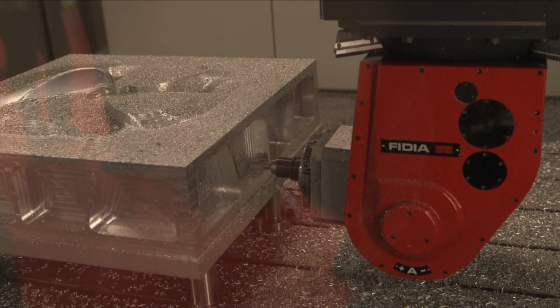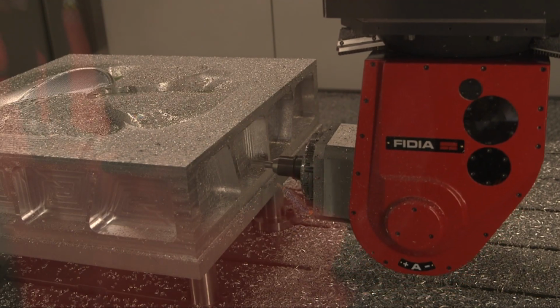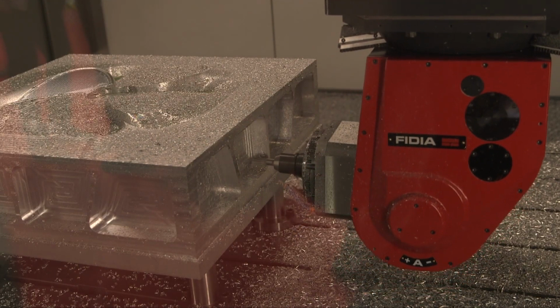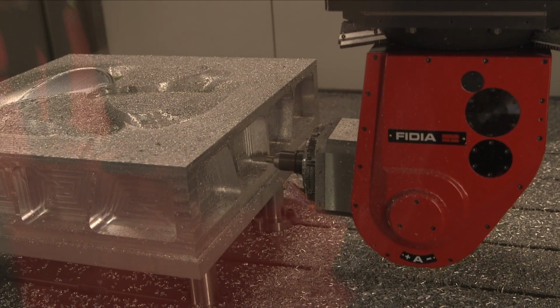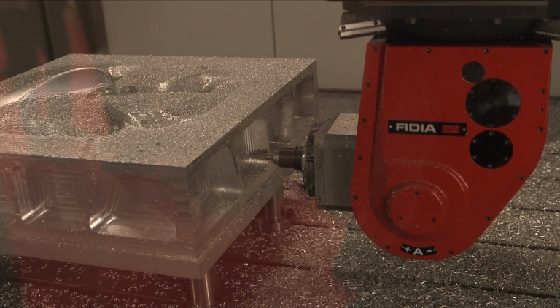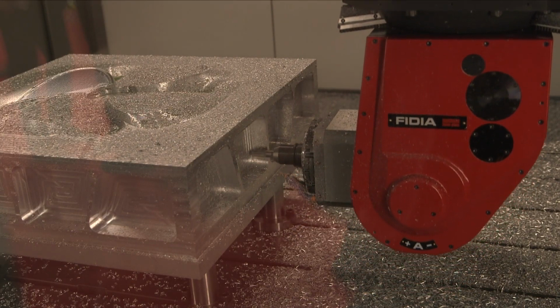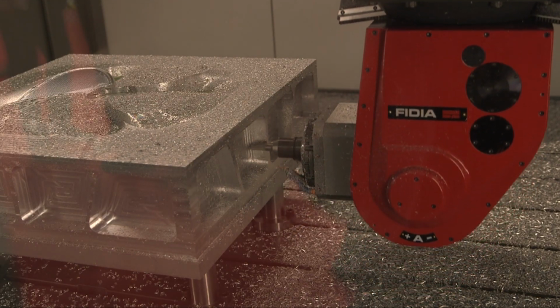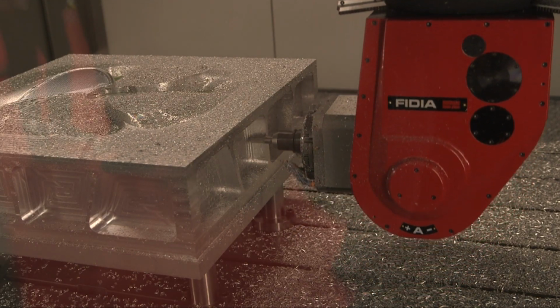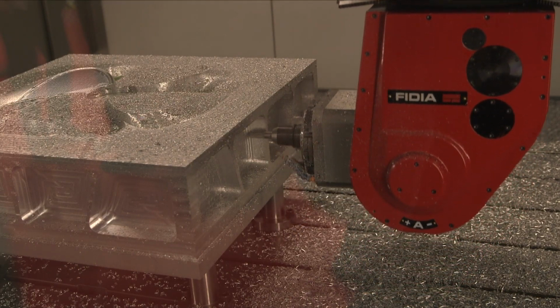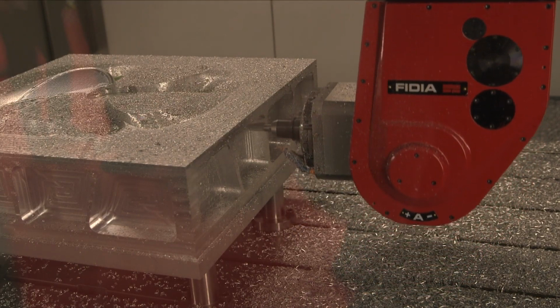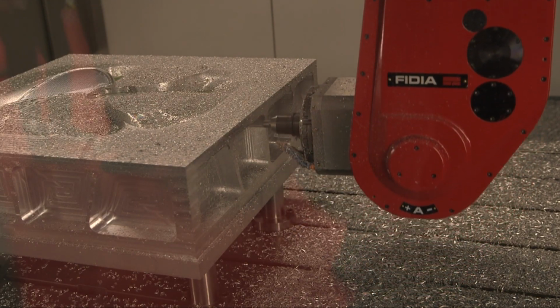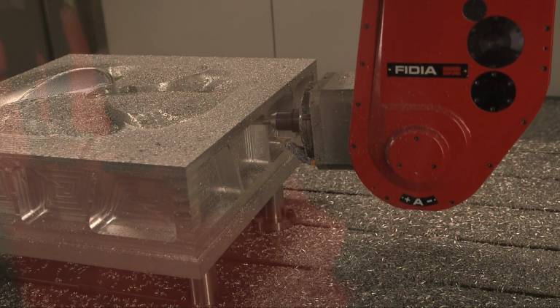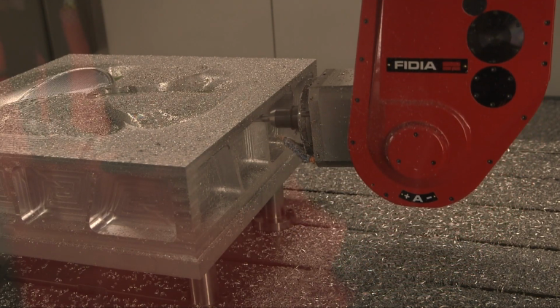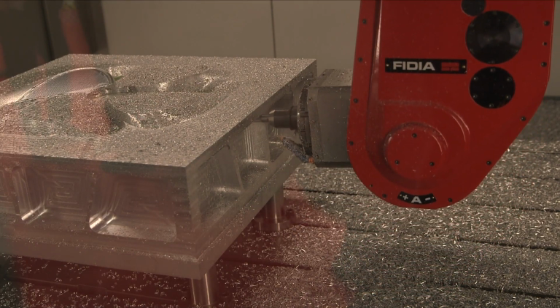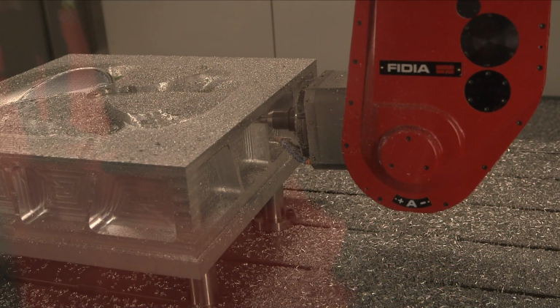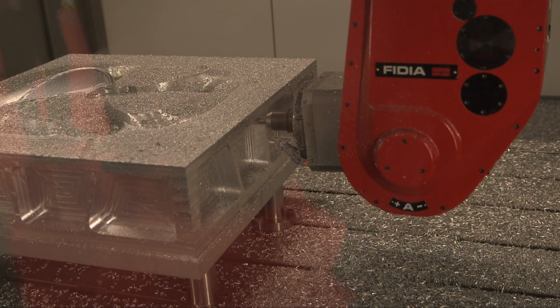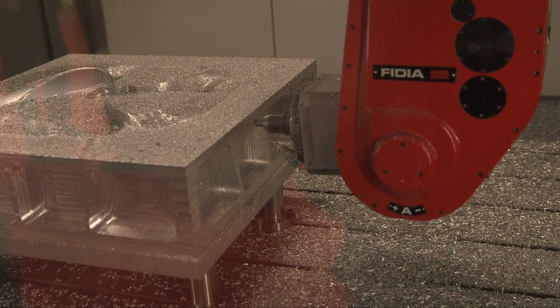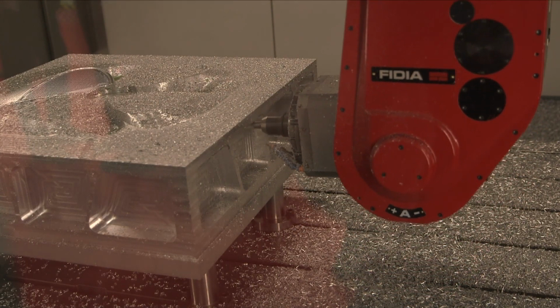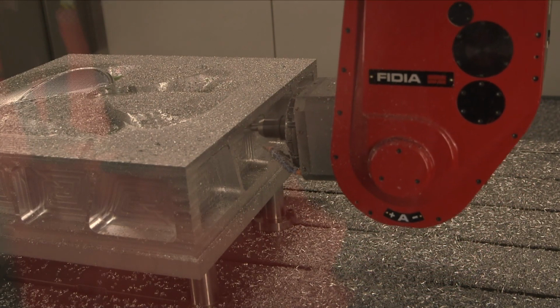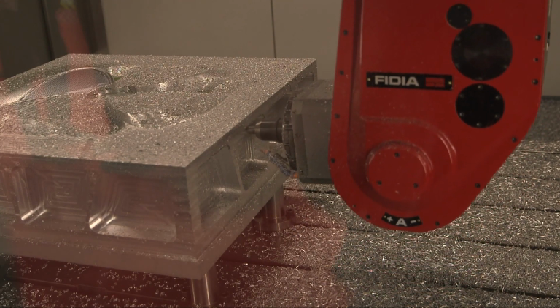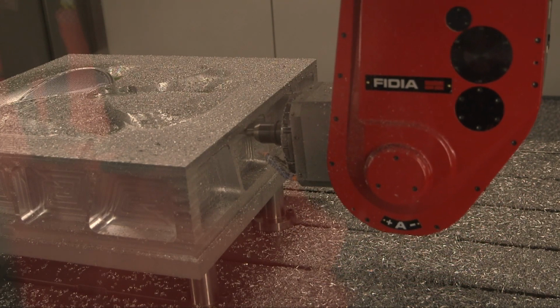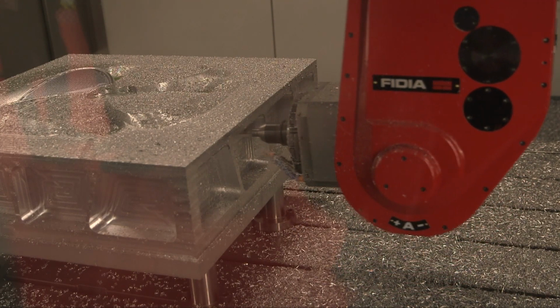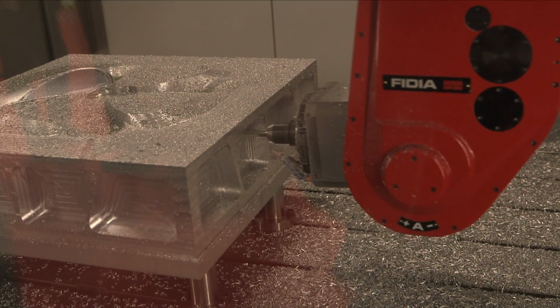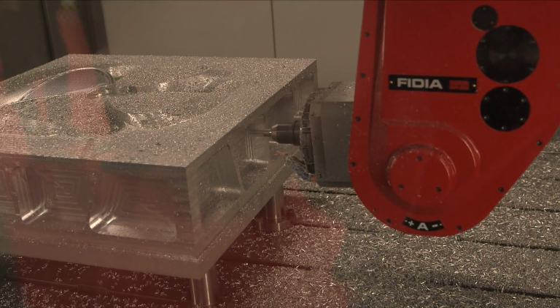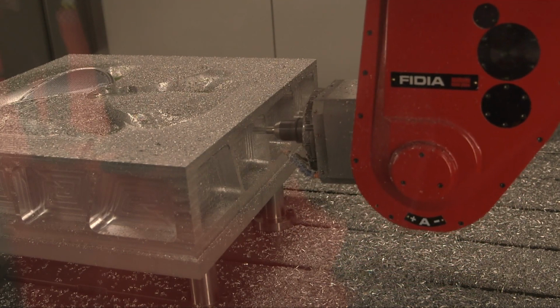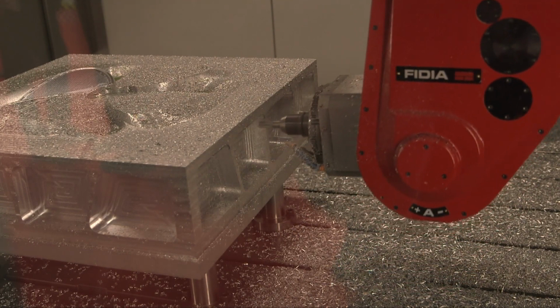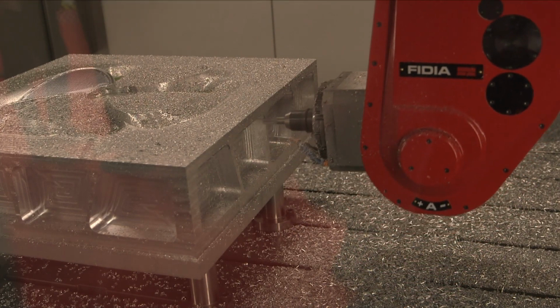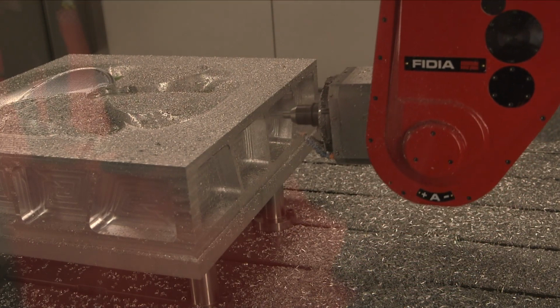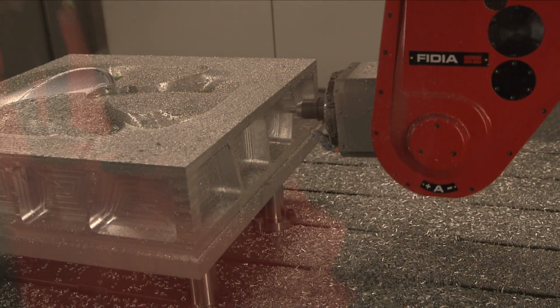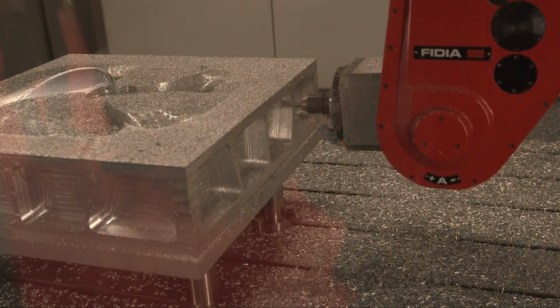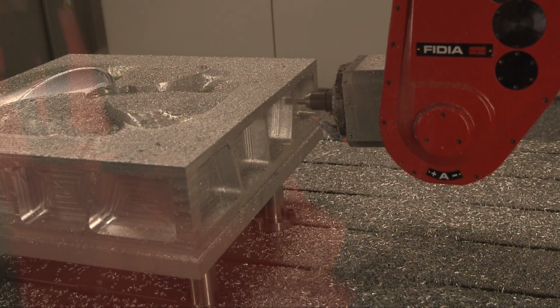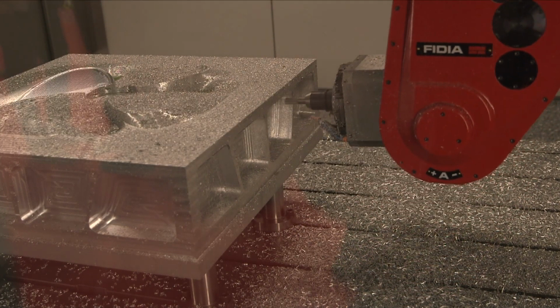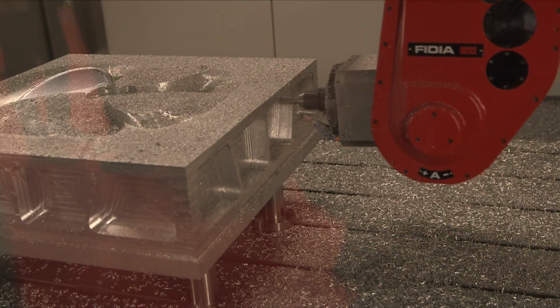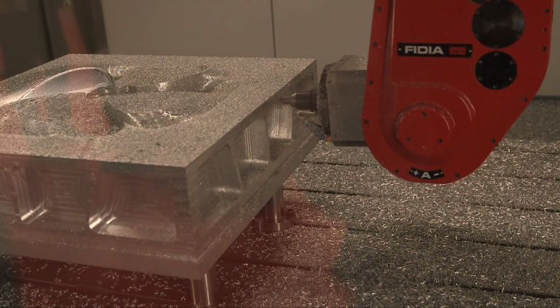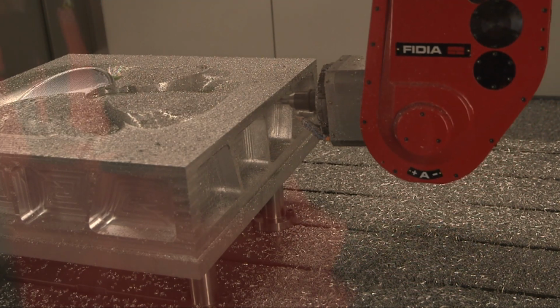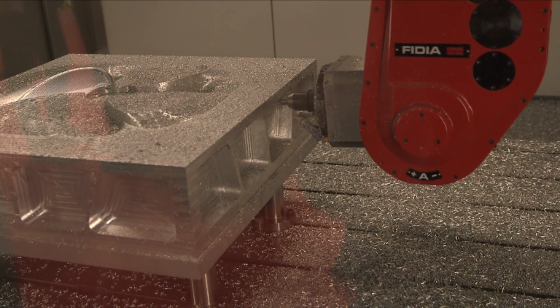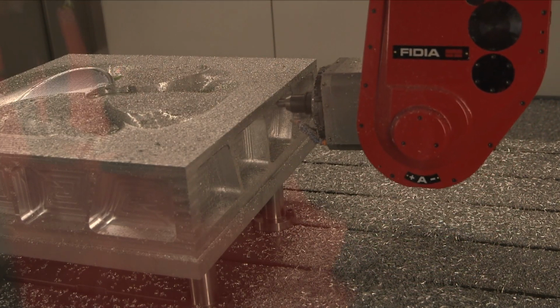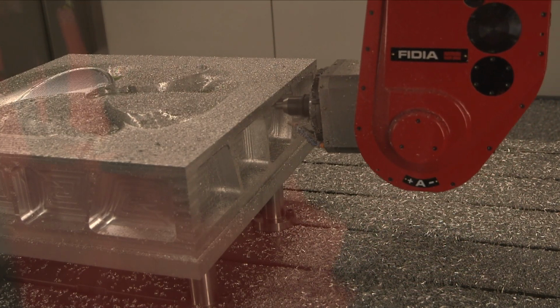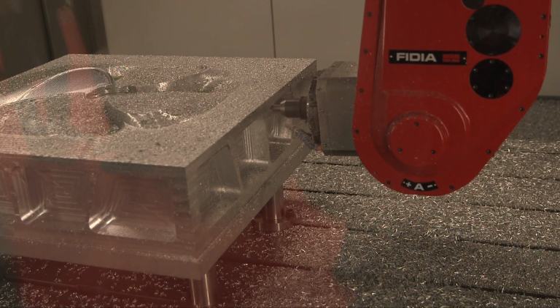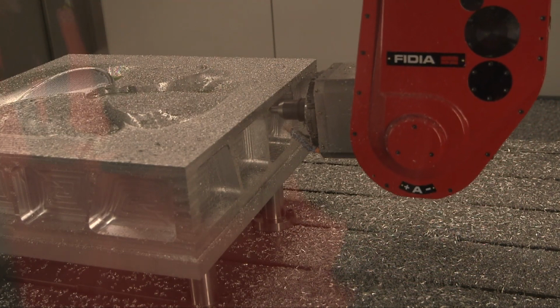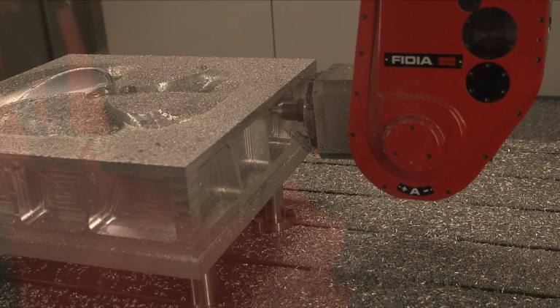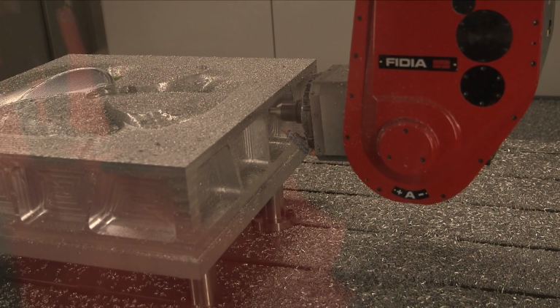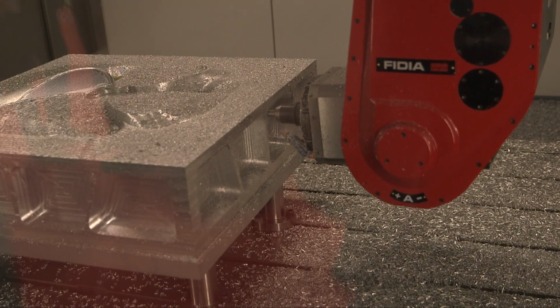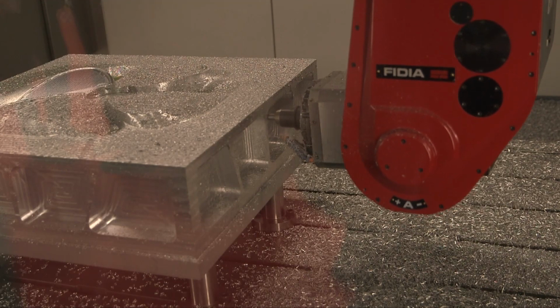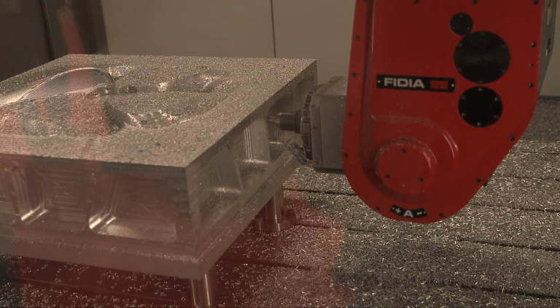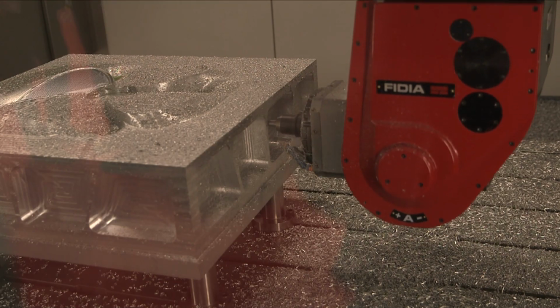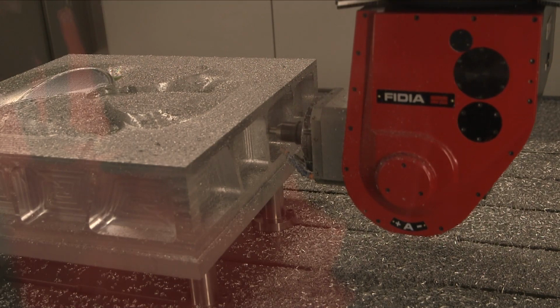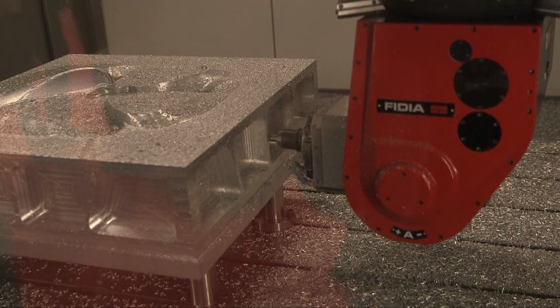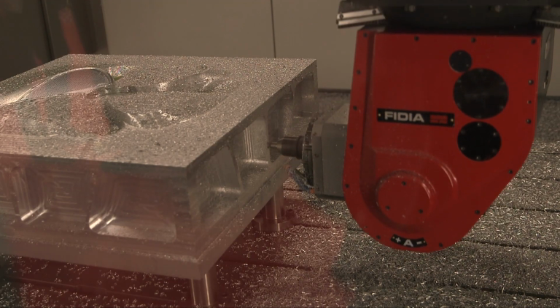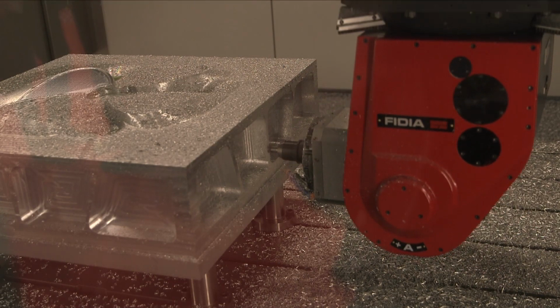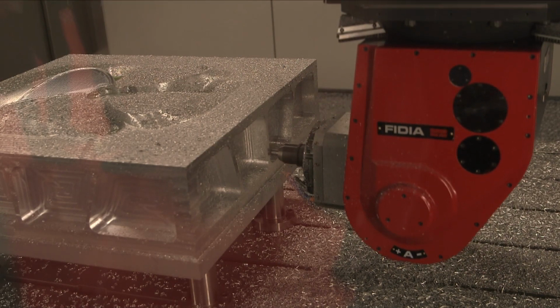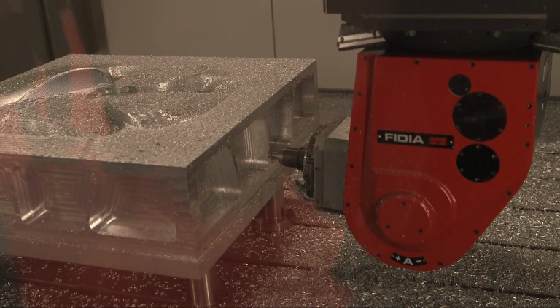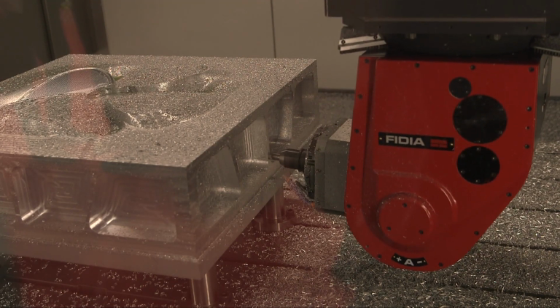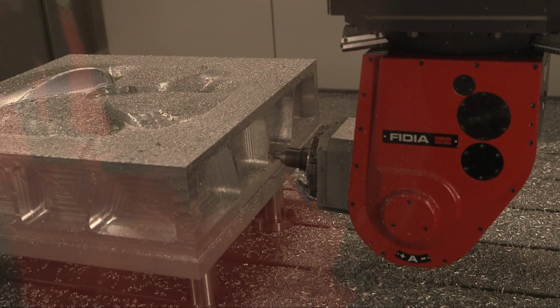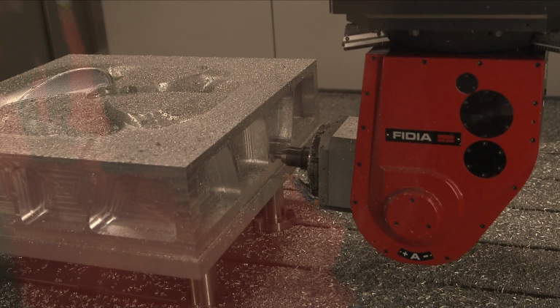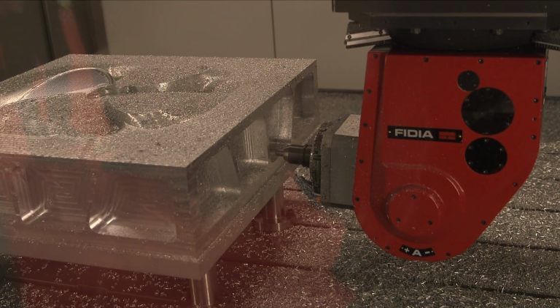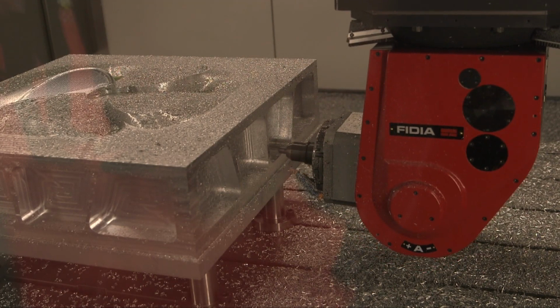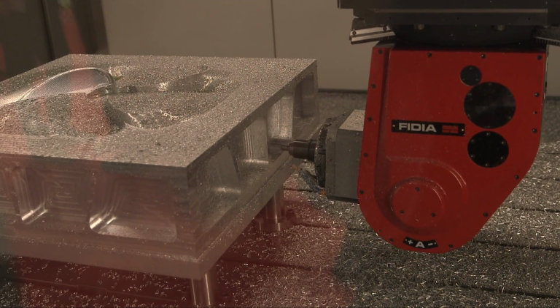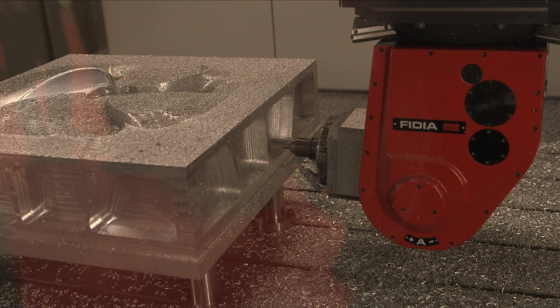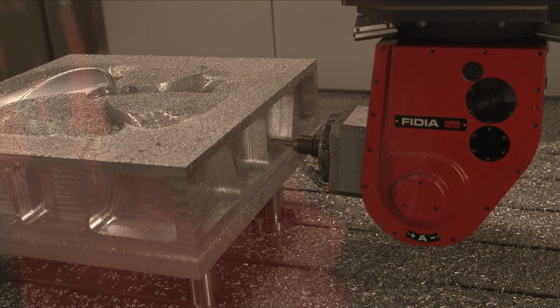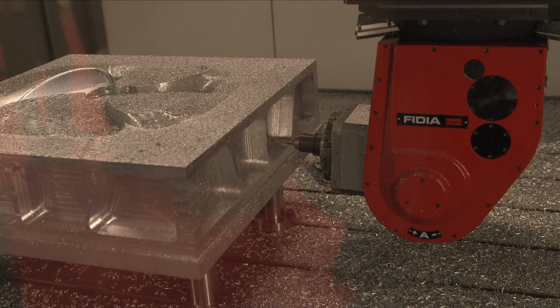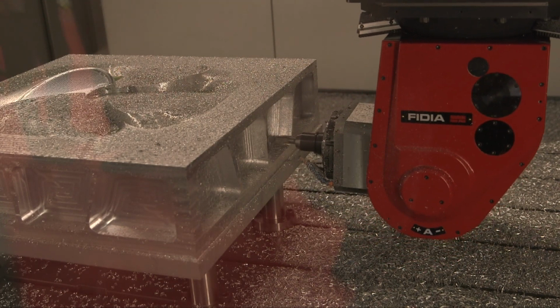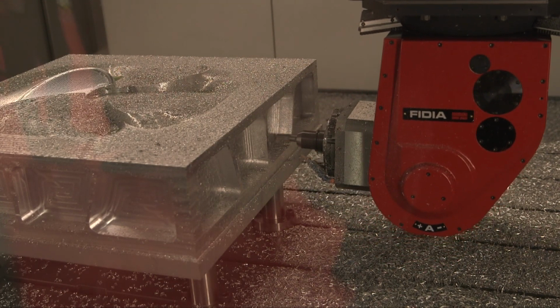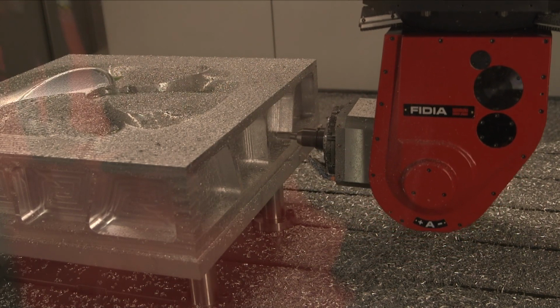So how many tools does this whole machine hold? This one is a 24-tool, and can be a 42 as an extension.